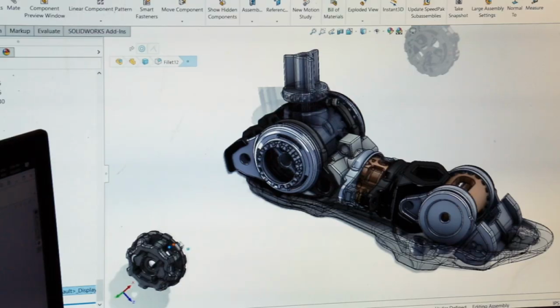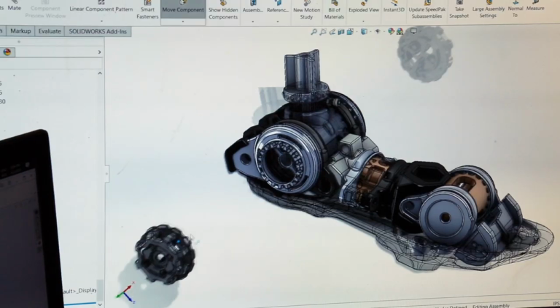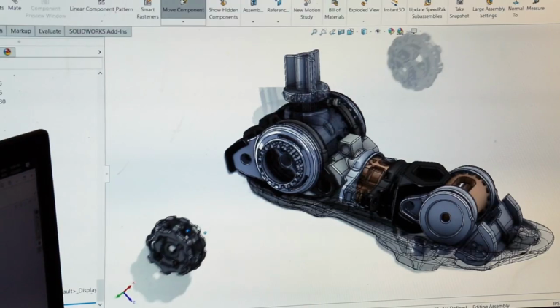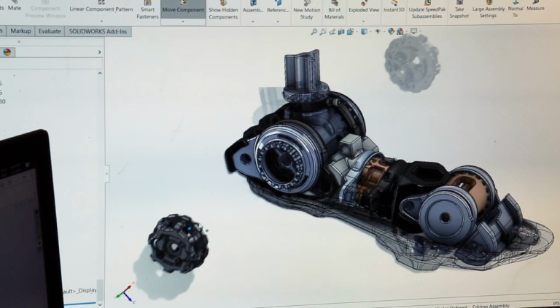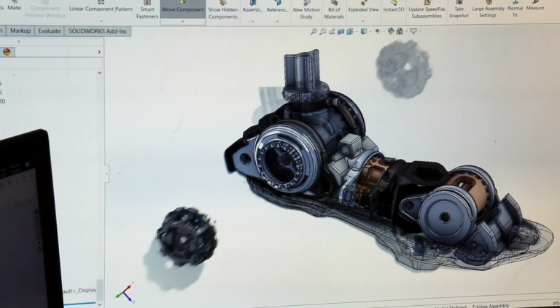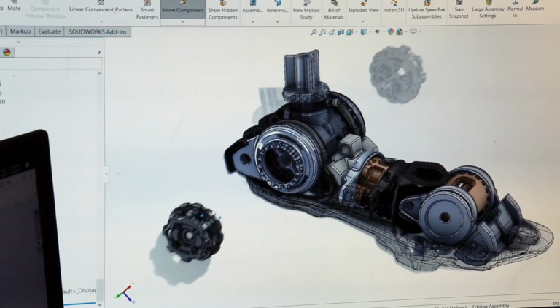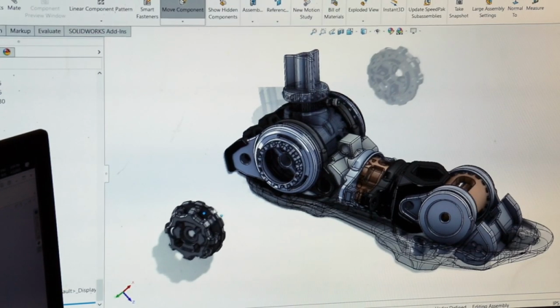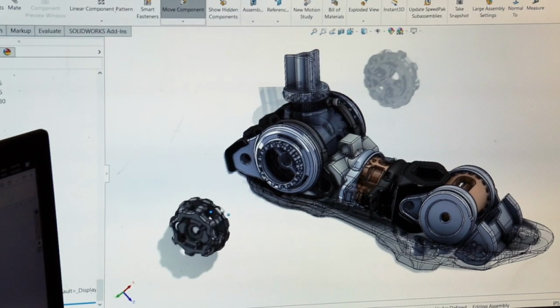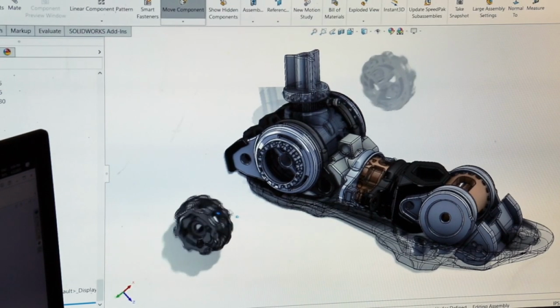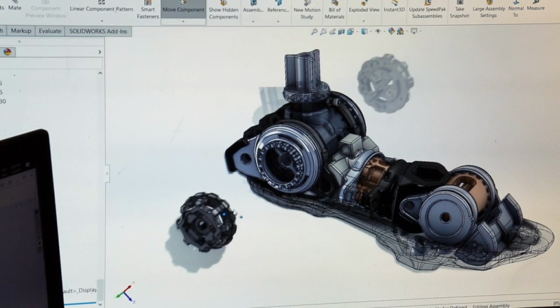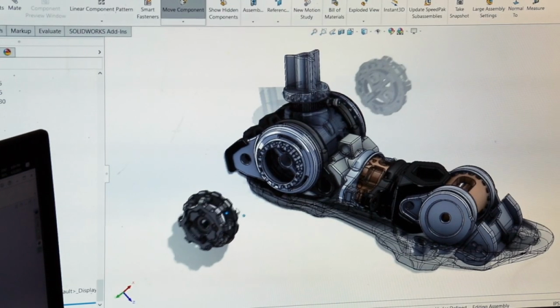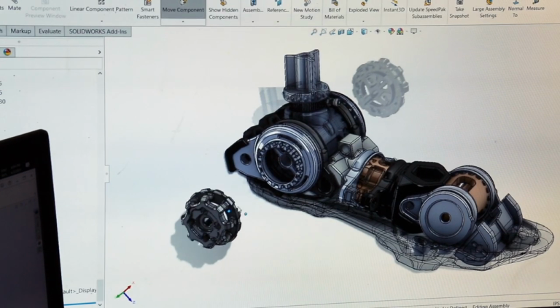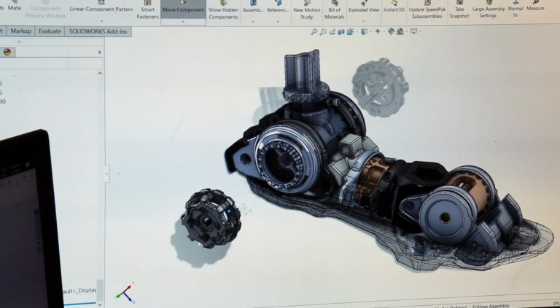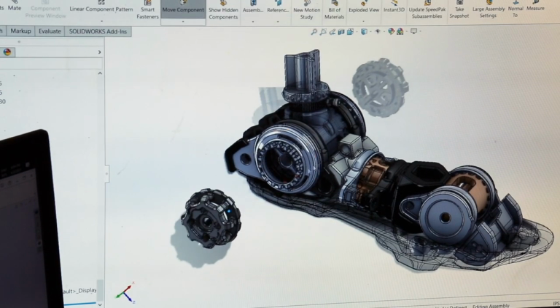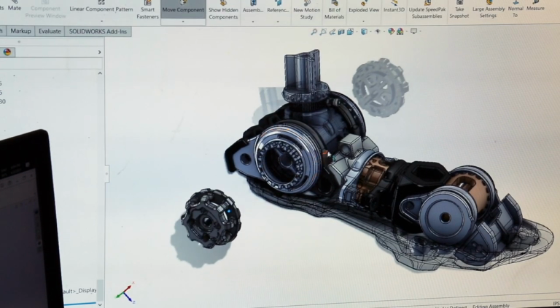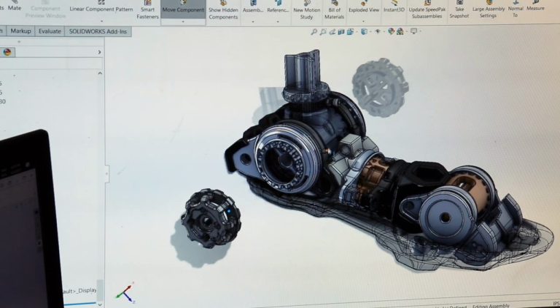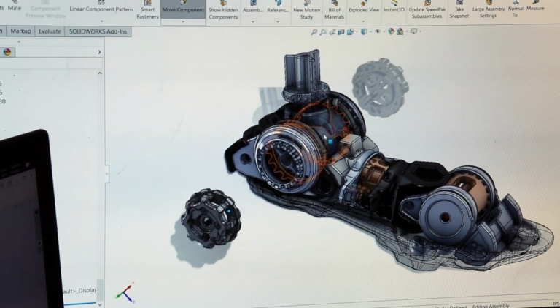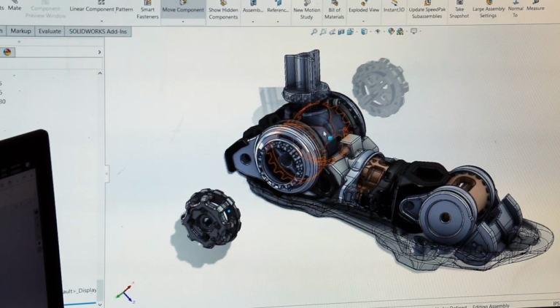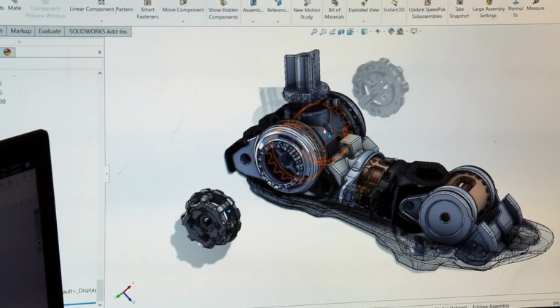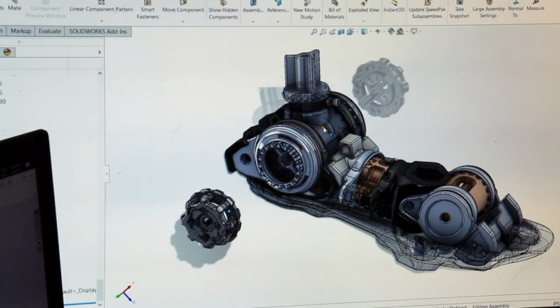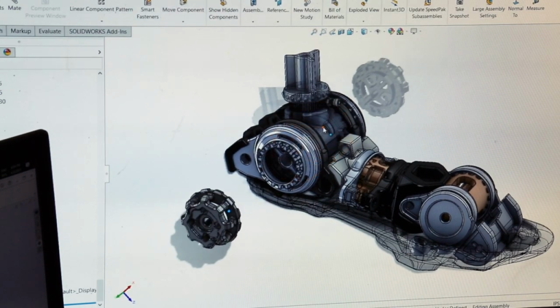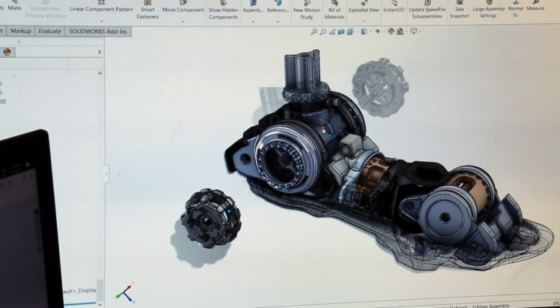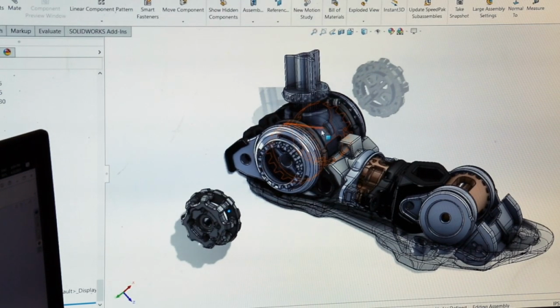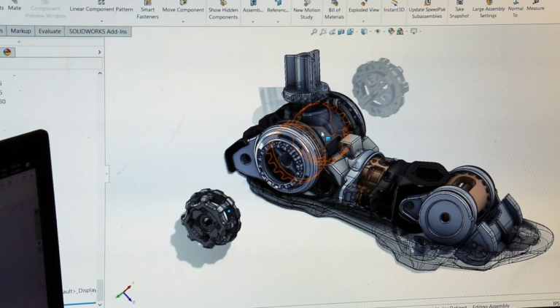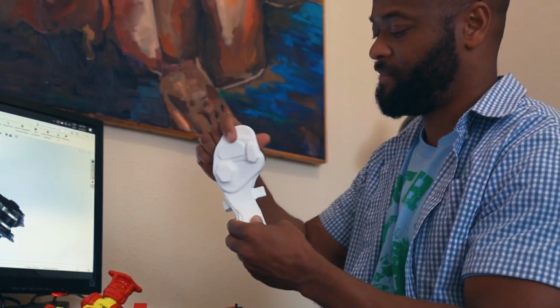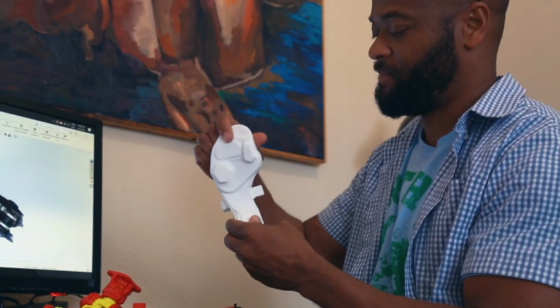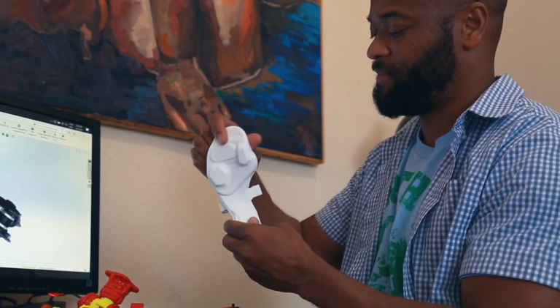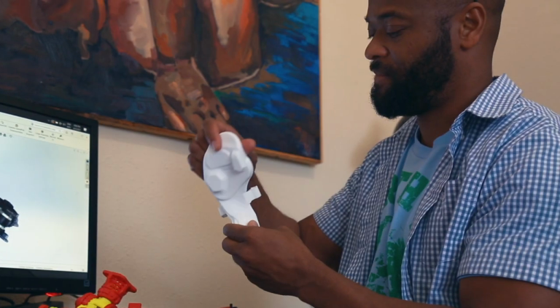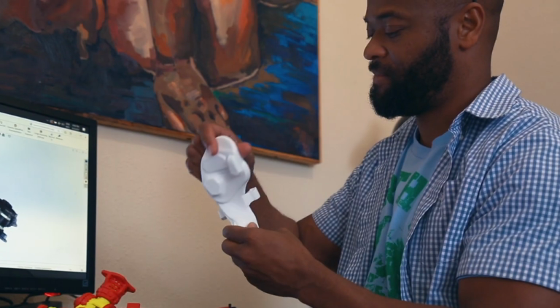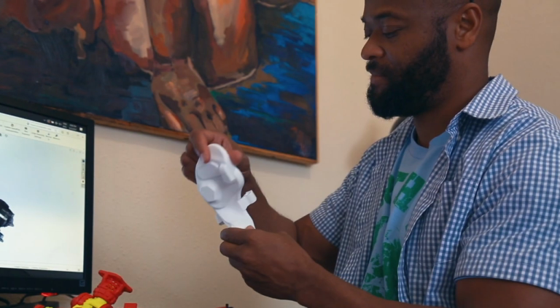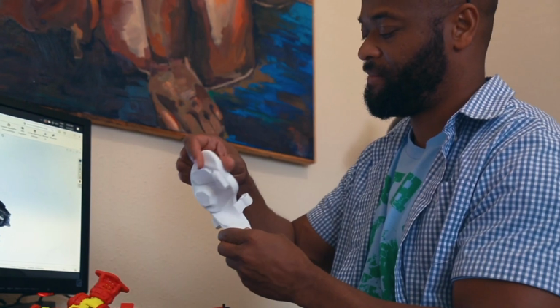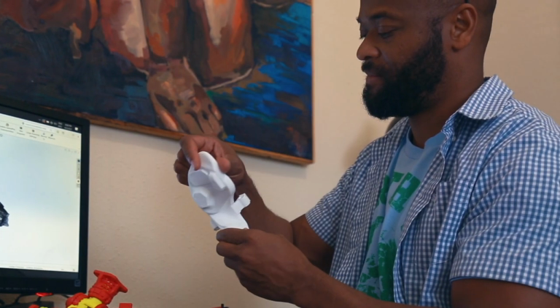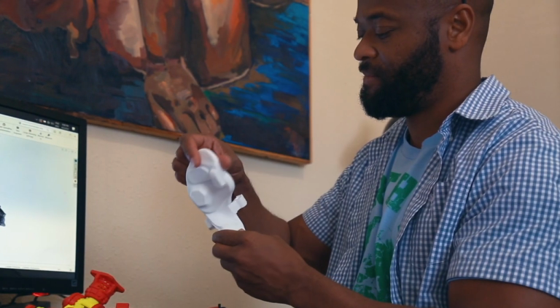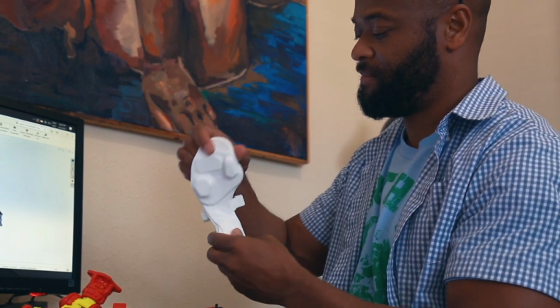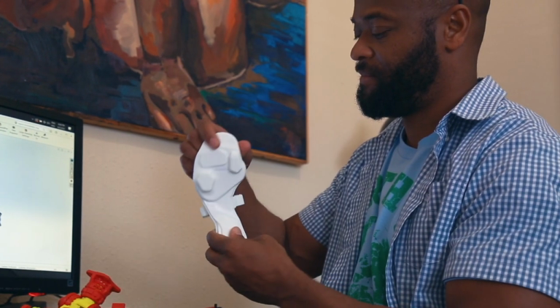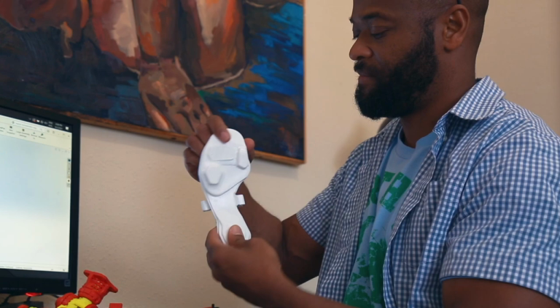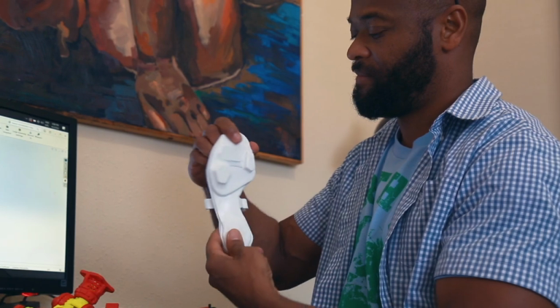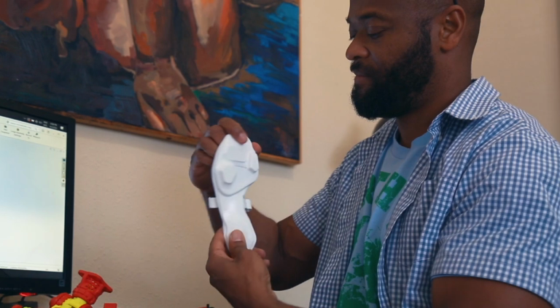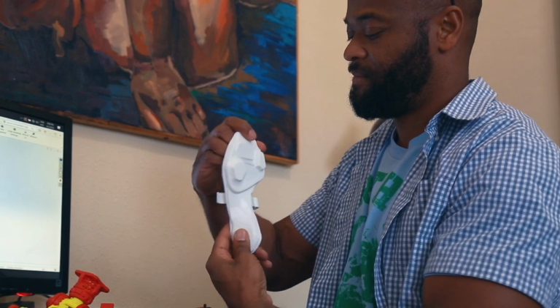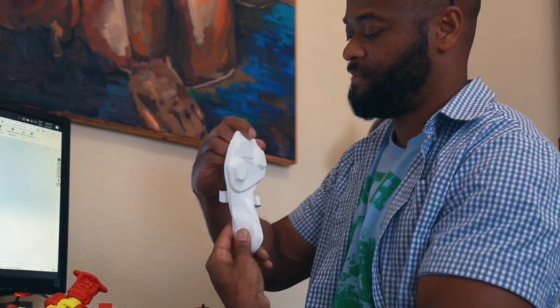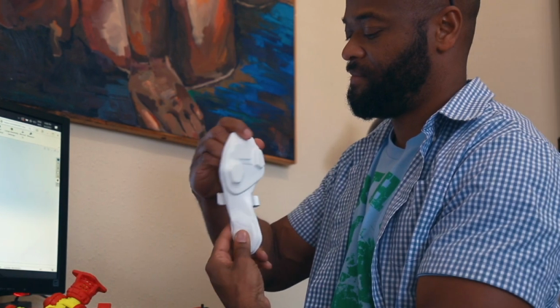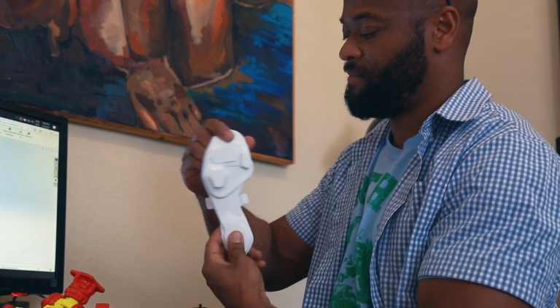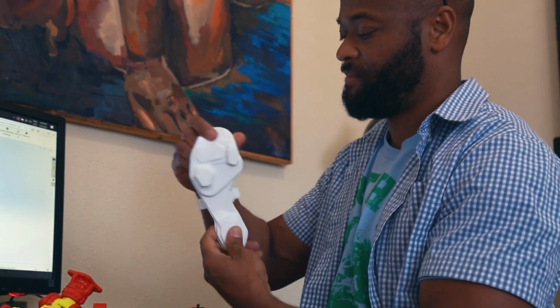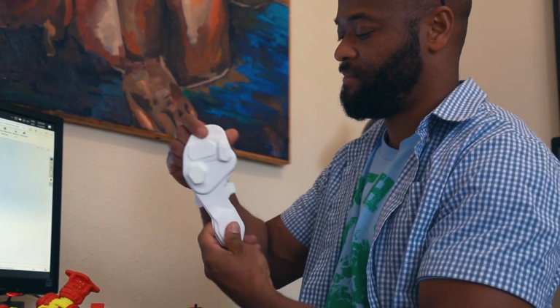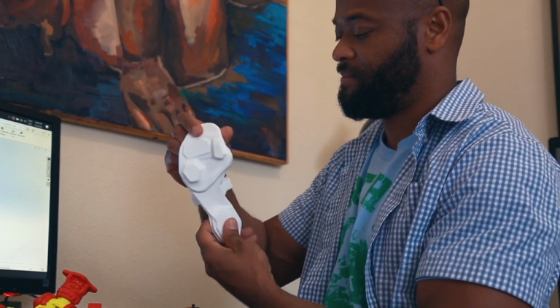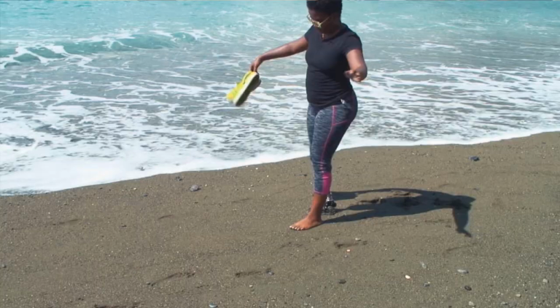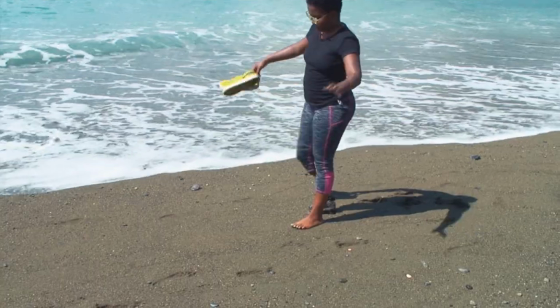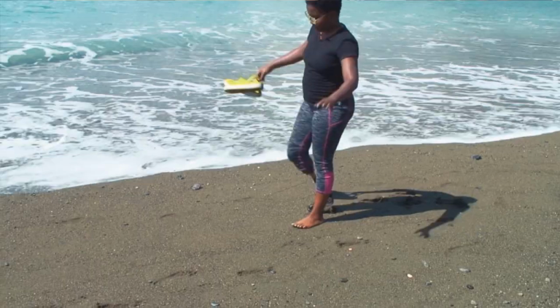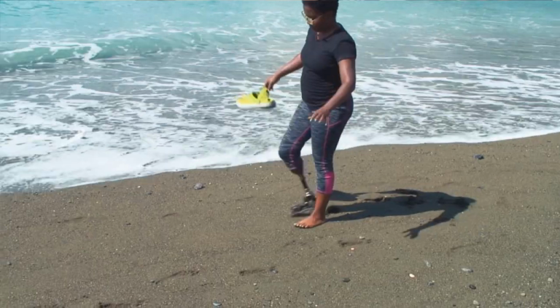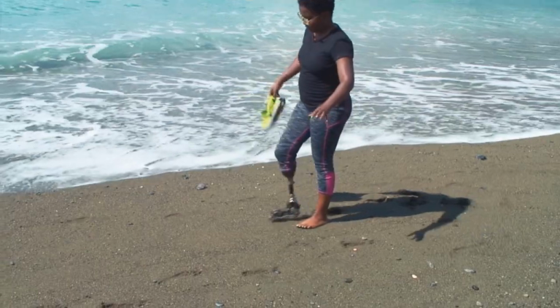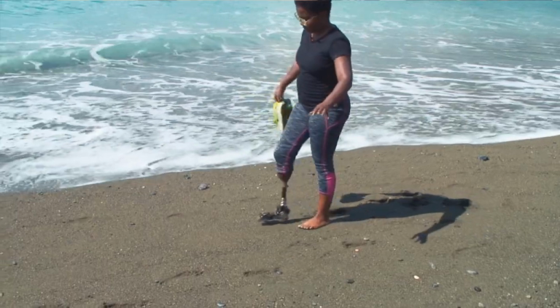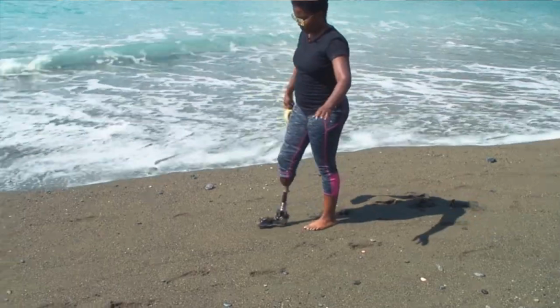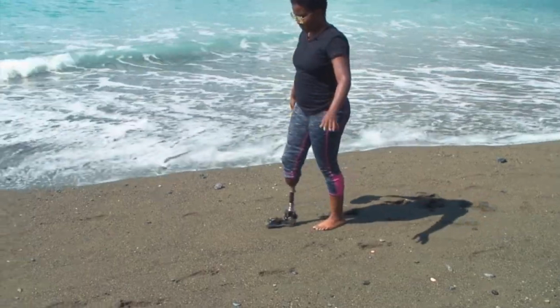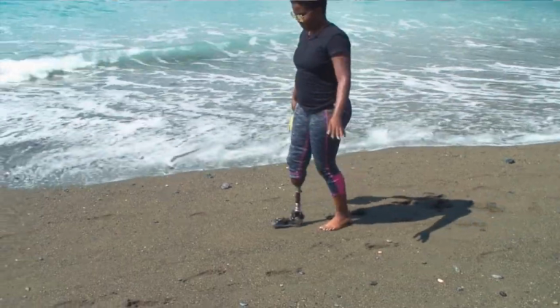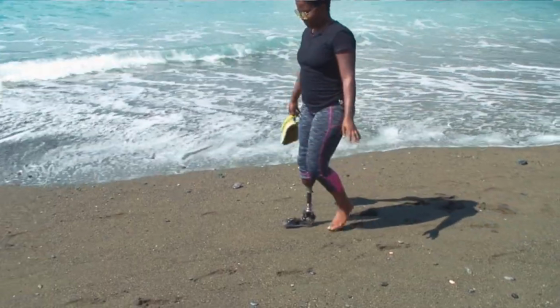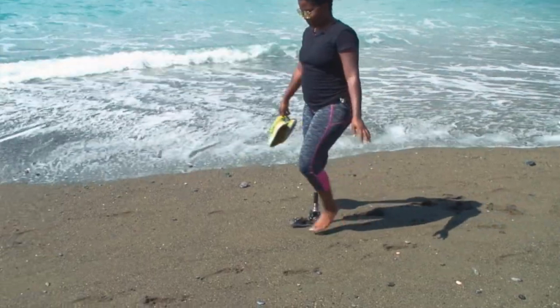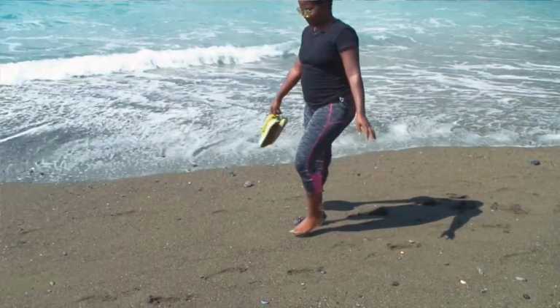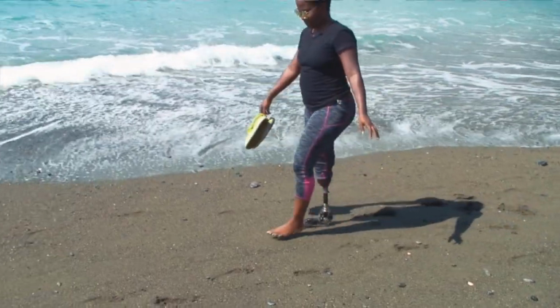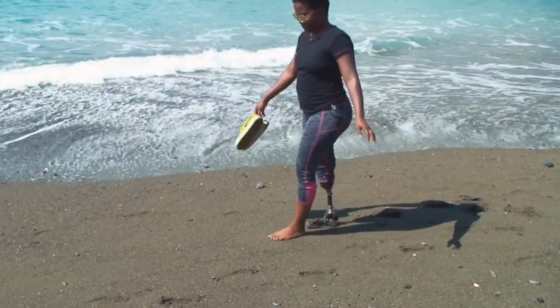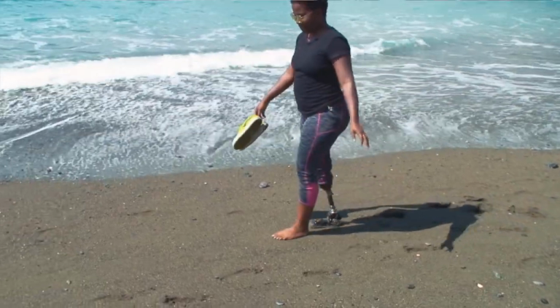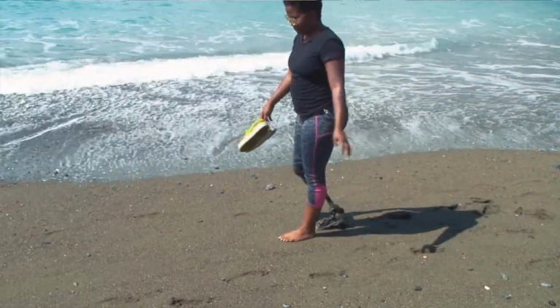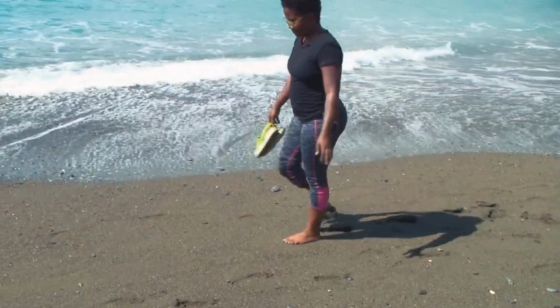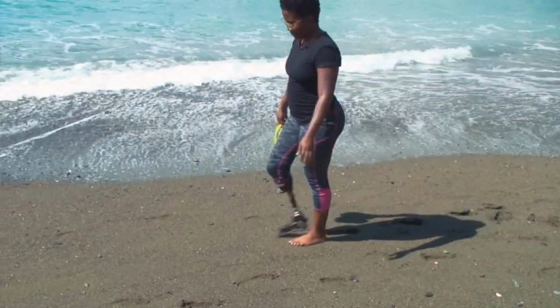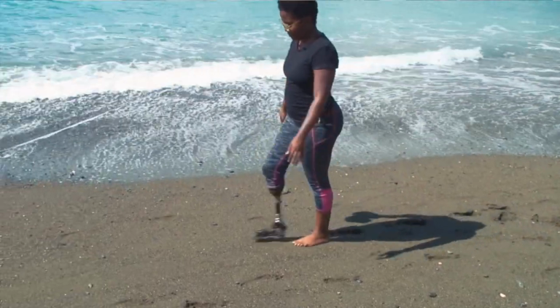Using 3D printing, we can create components which more closely mimic biology, and we can do that at a fraction of the cost.